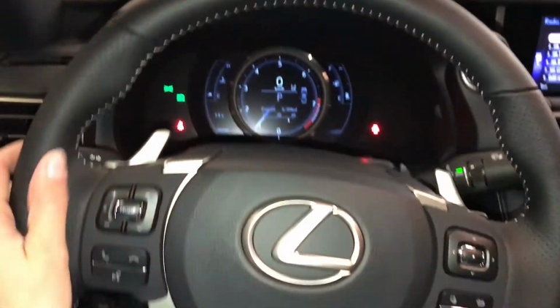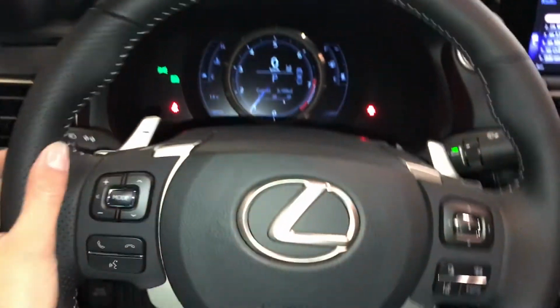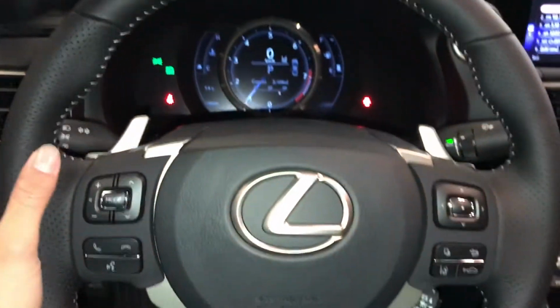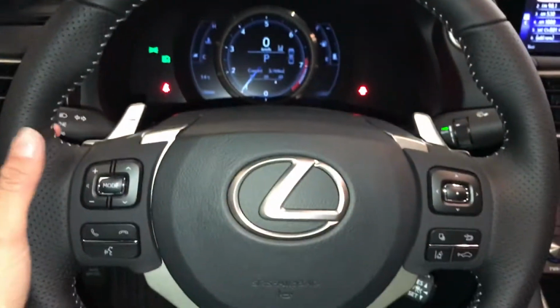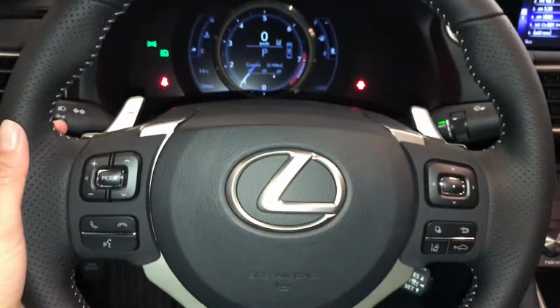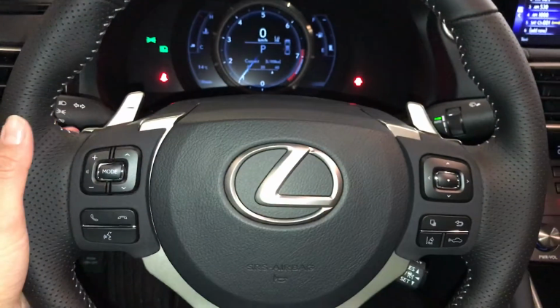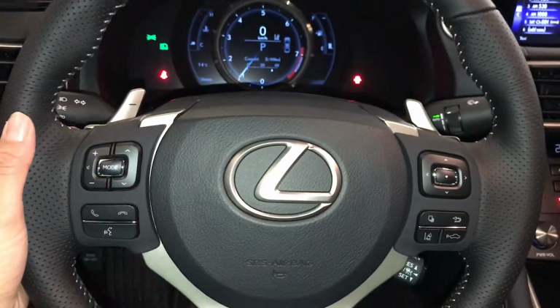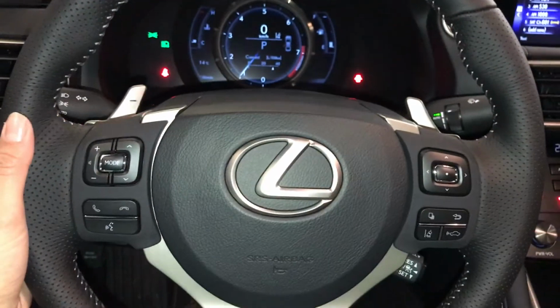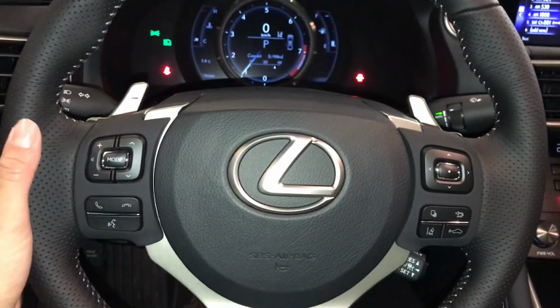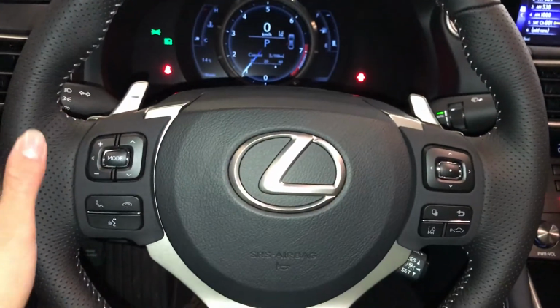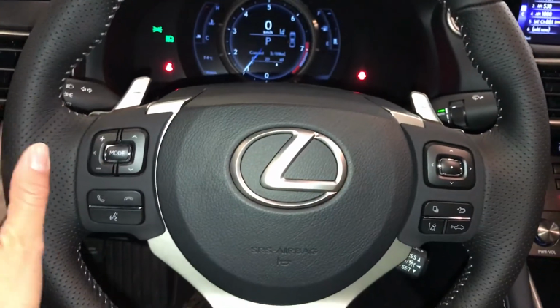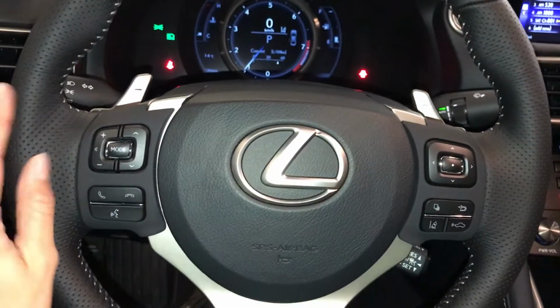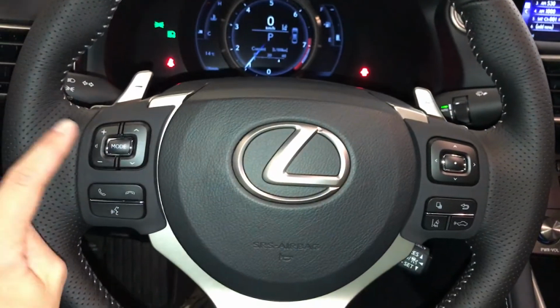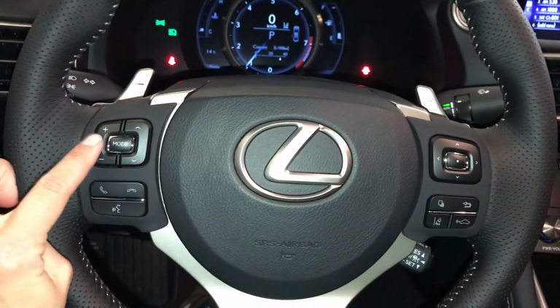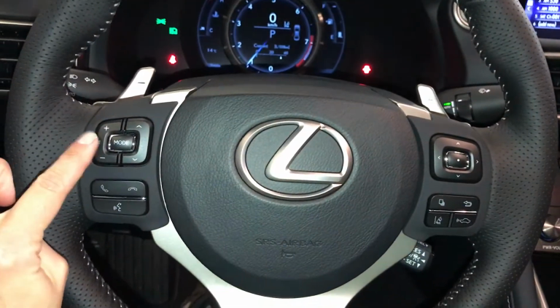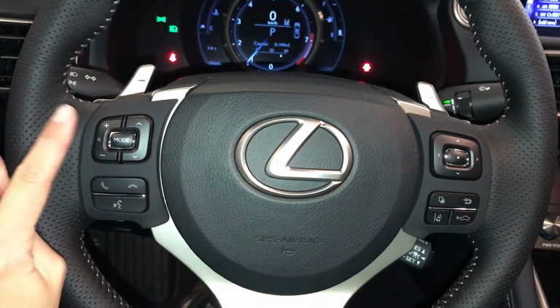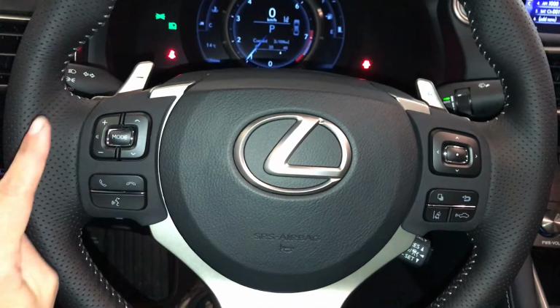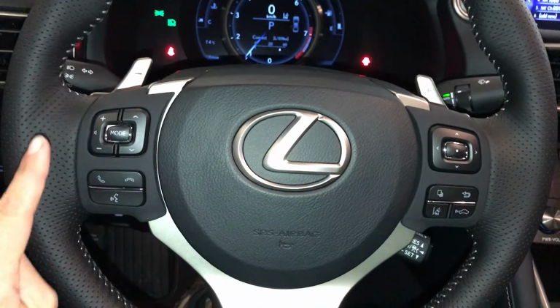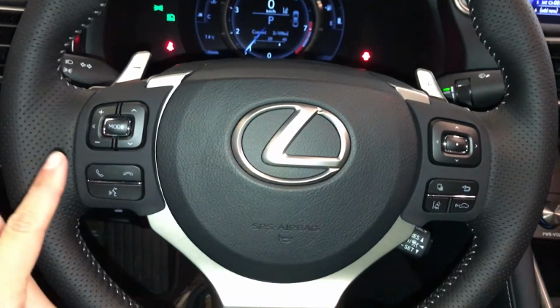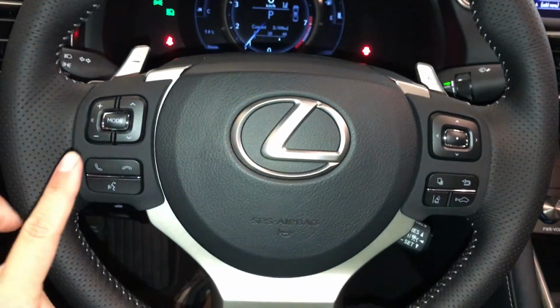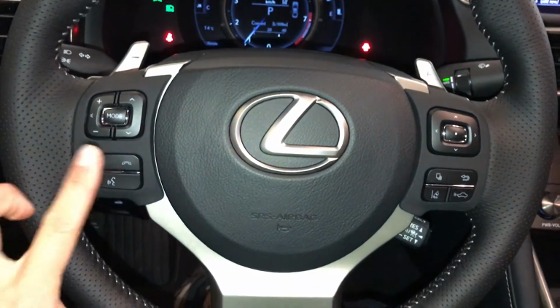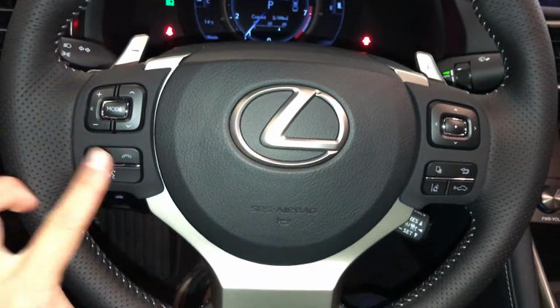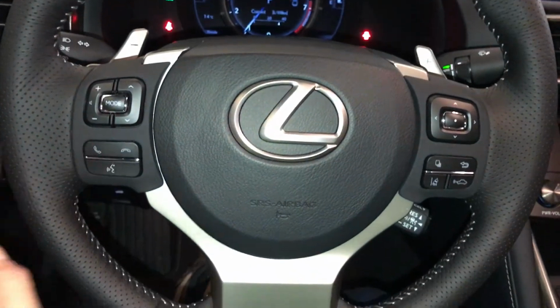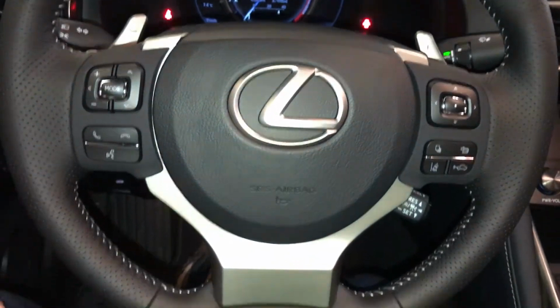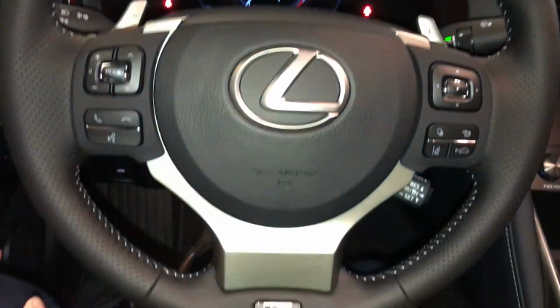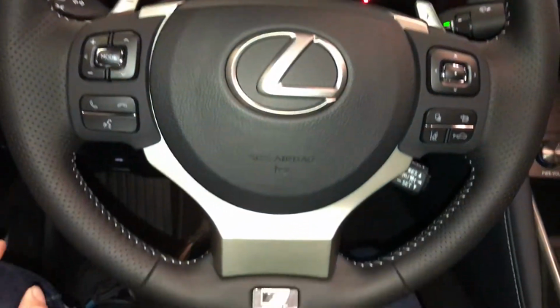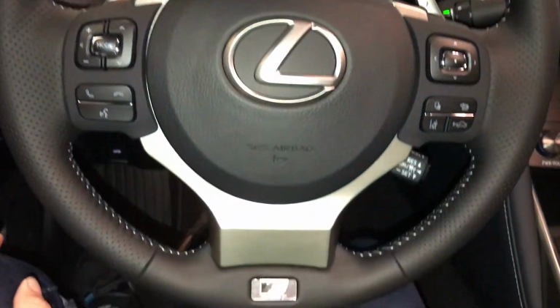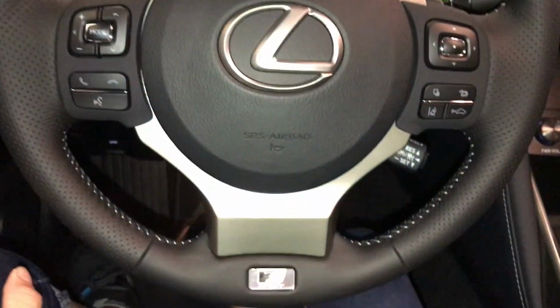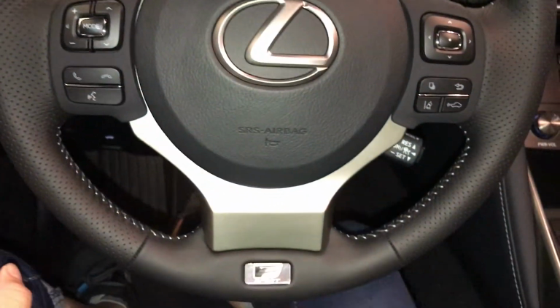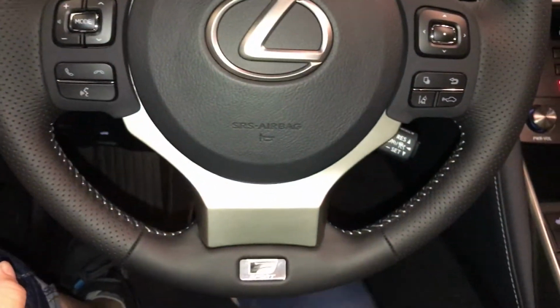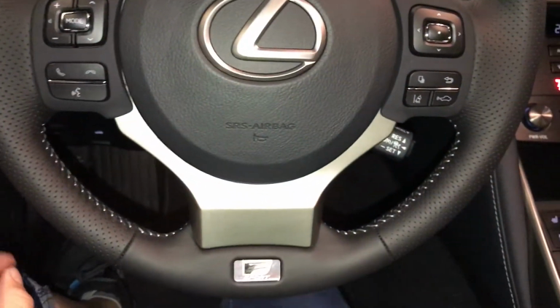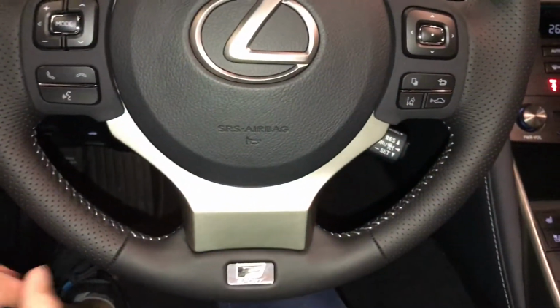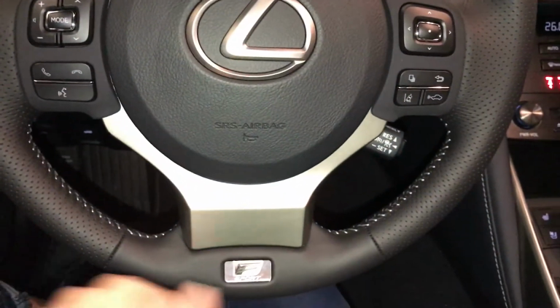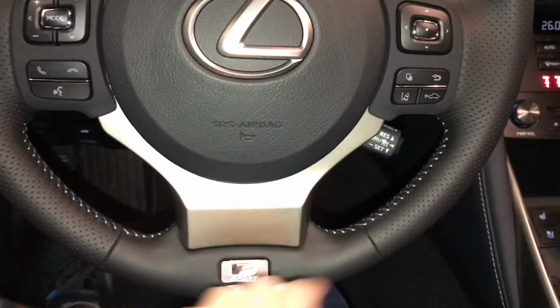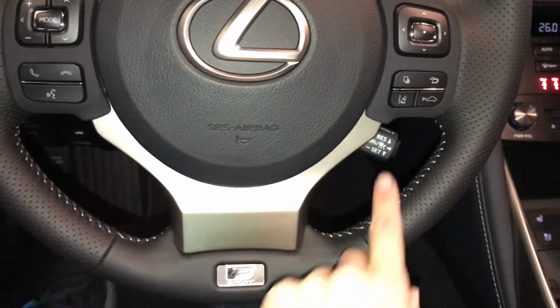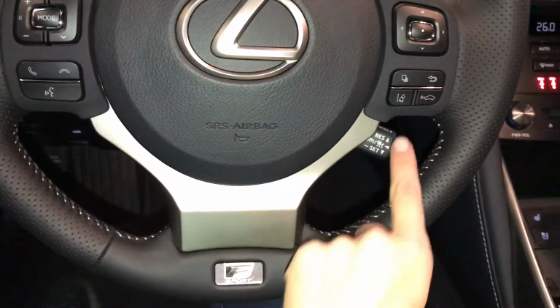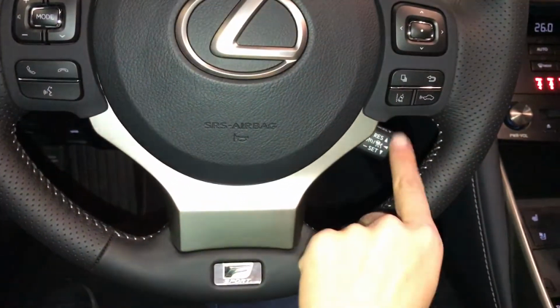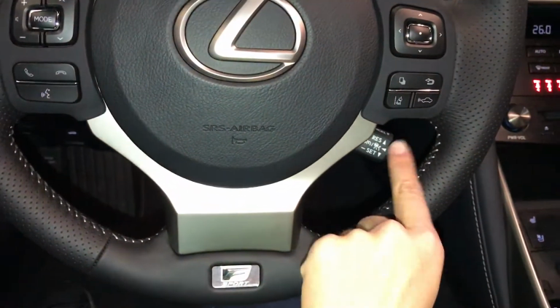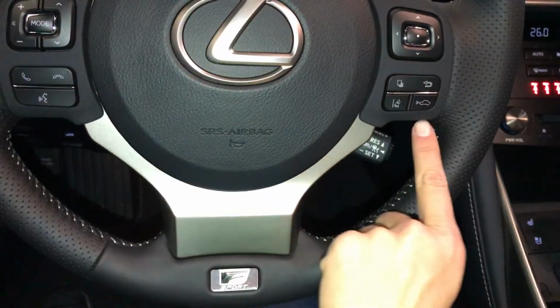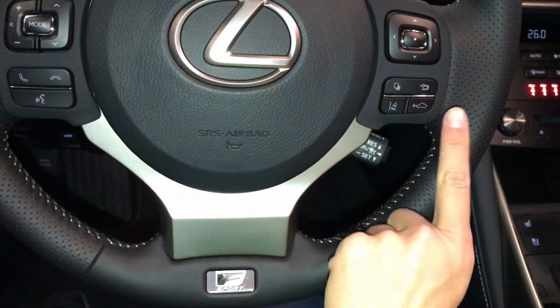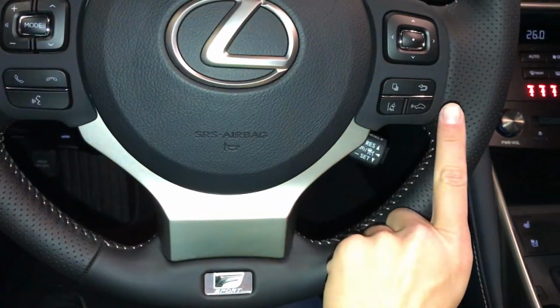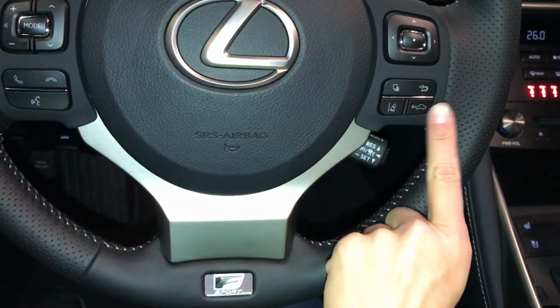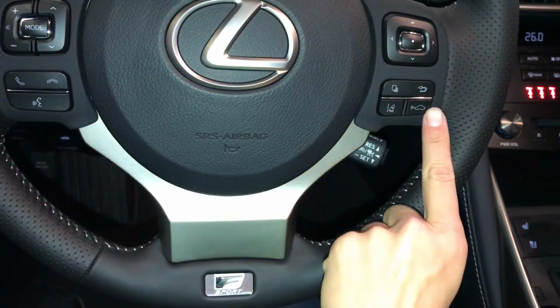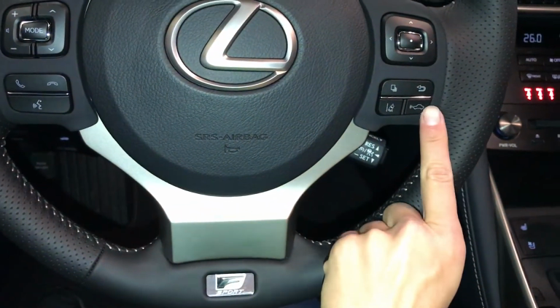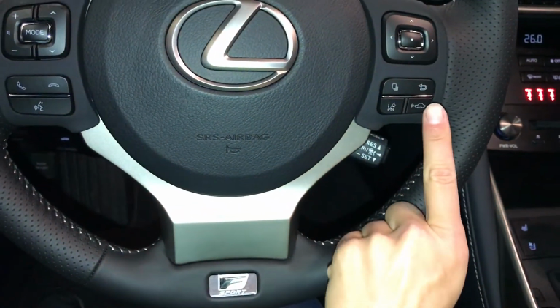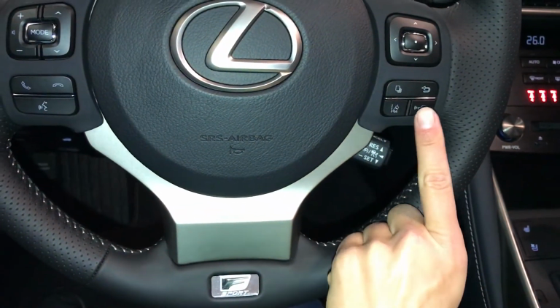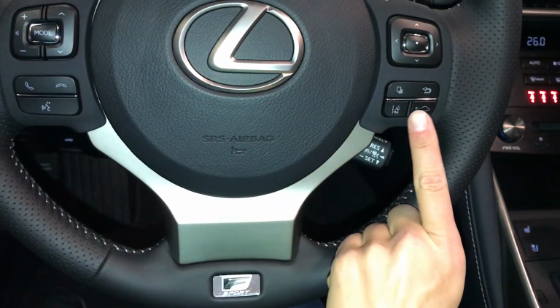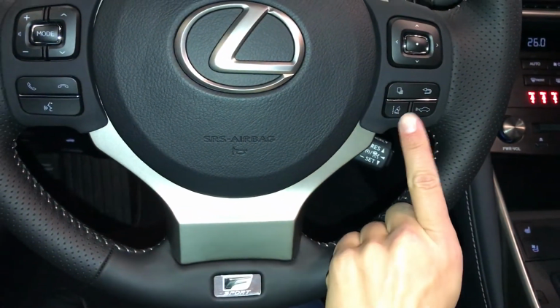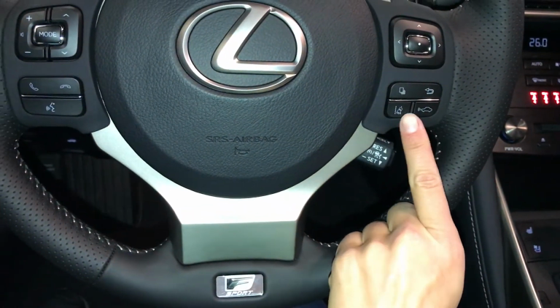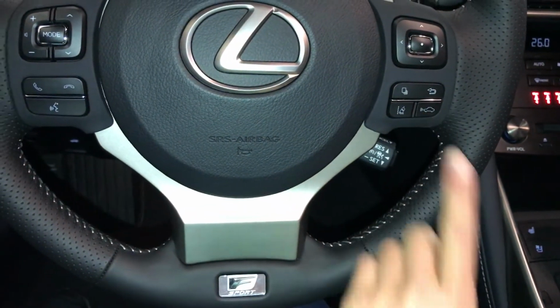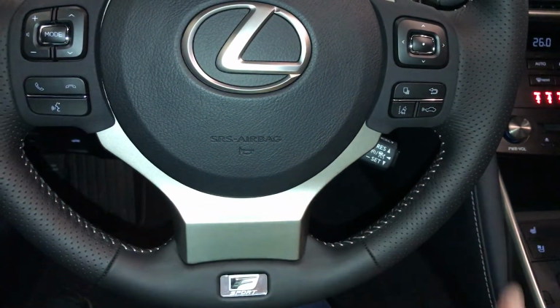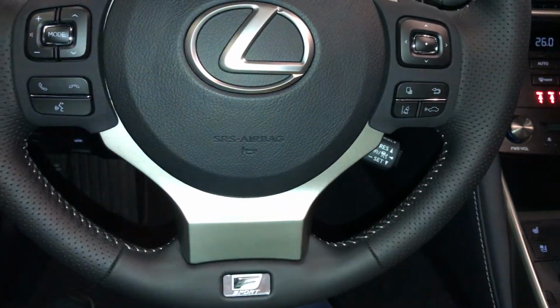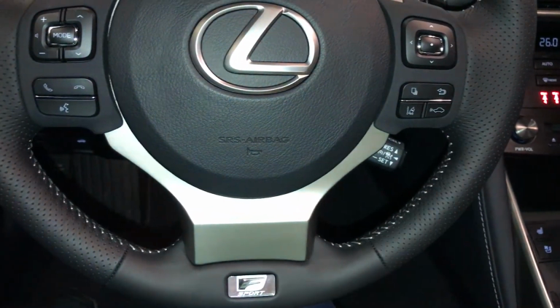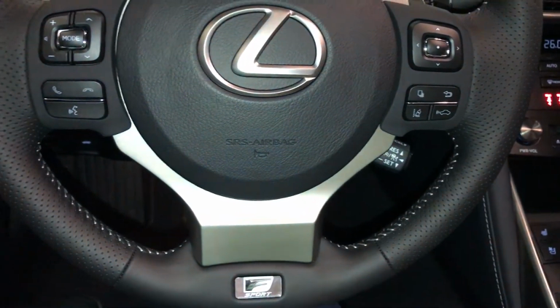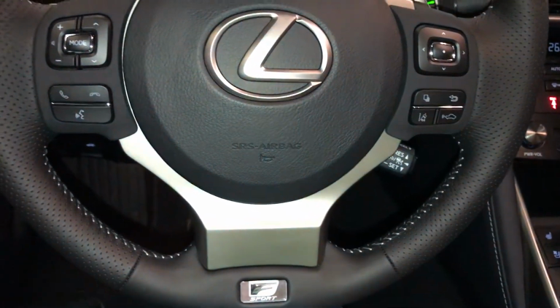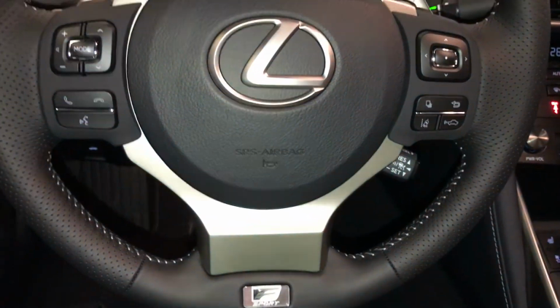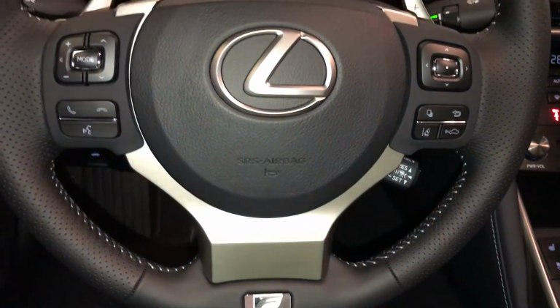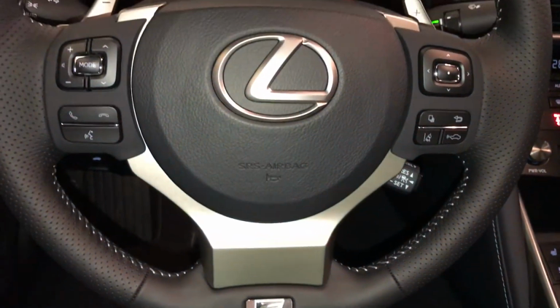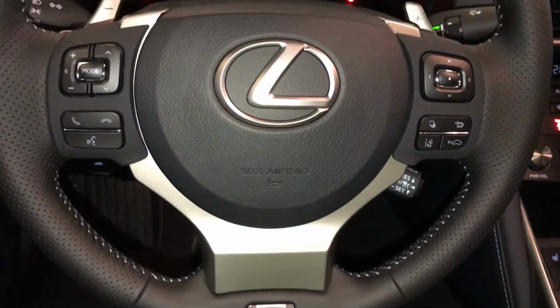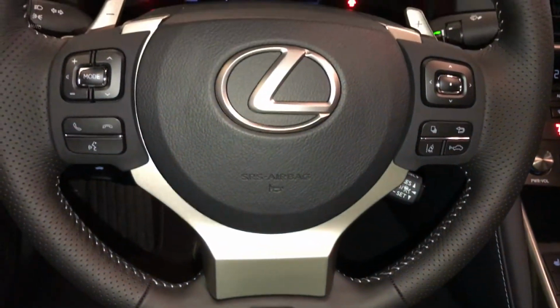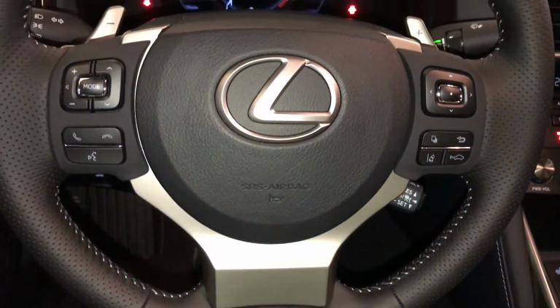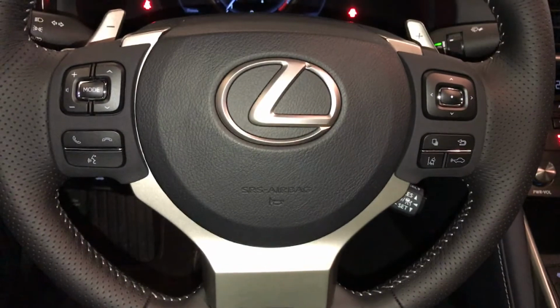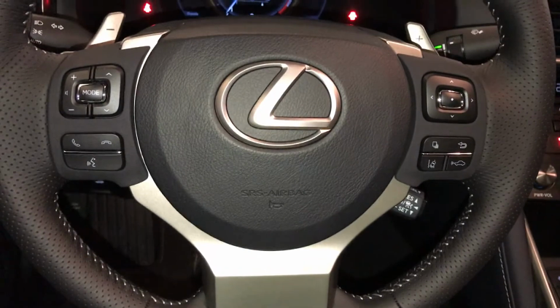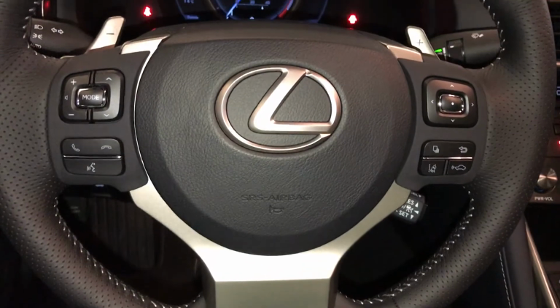We have paddle shifters, audio controls, hands-free communication, dynamic radar cruise control, and lane departure alert with steering assist.